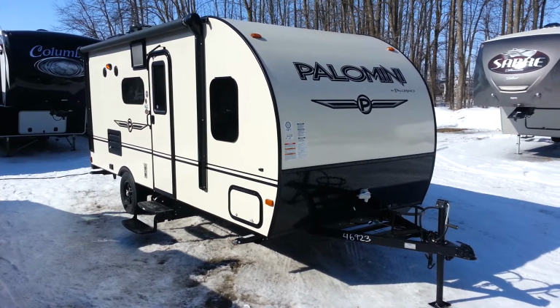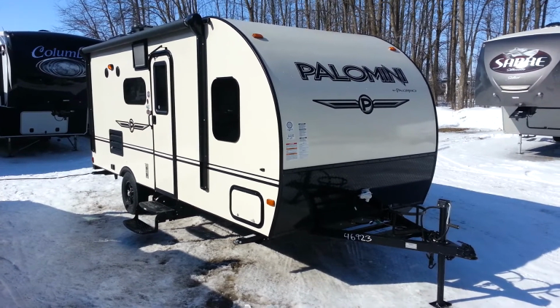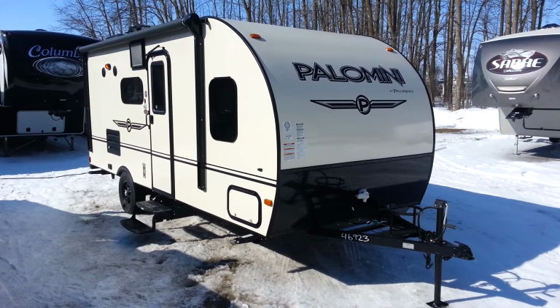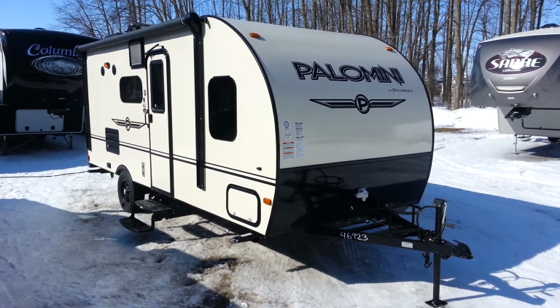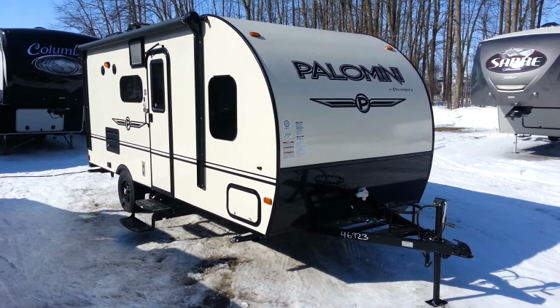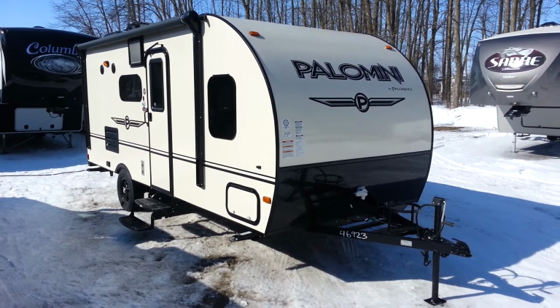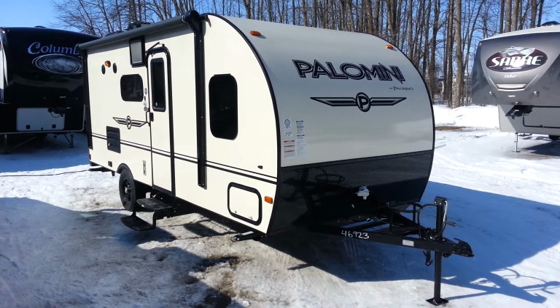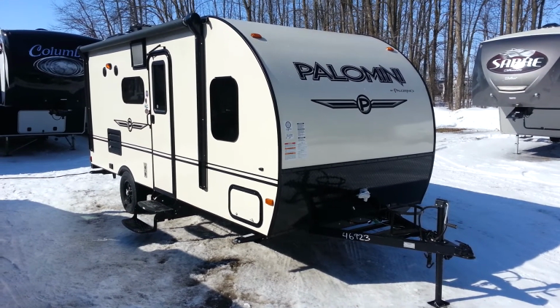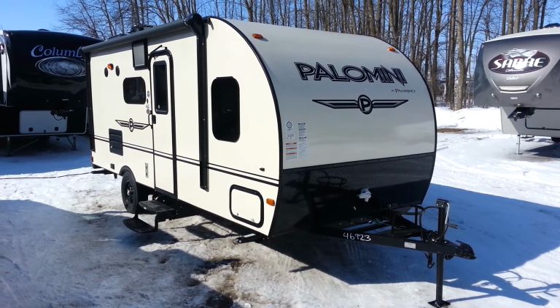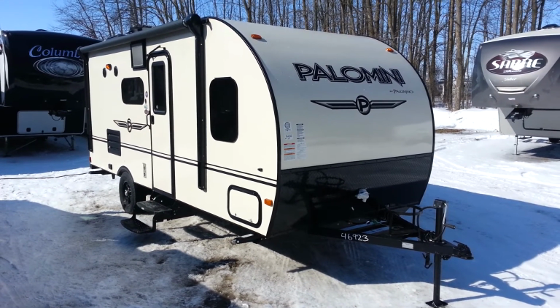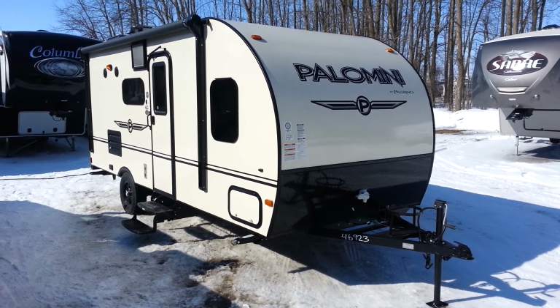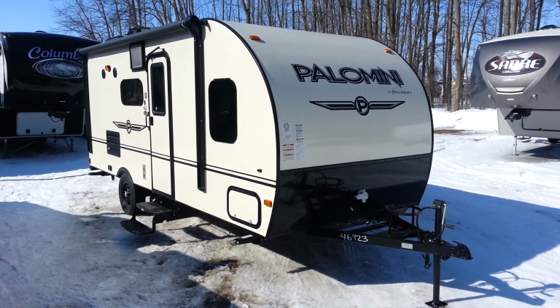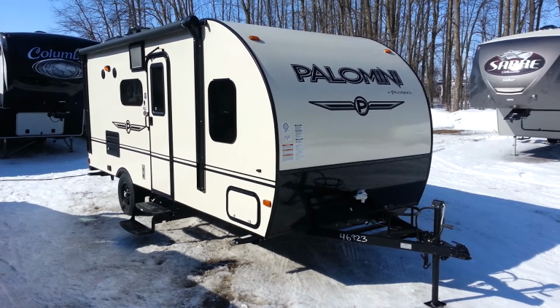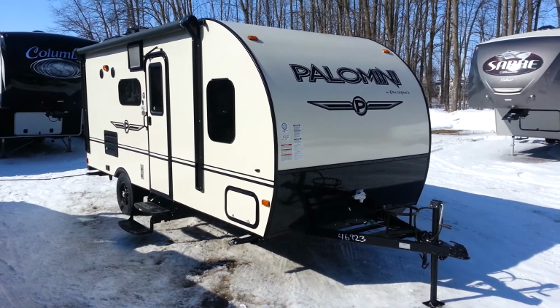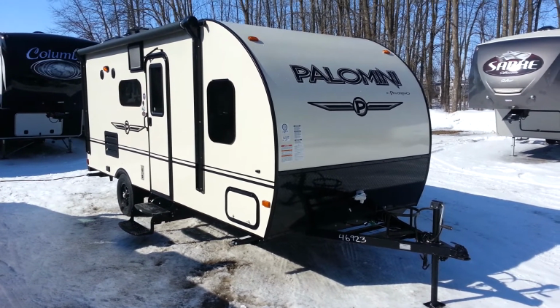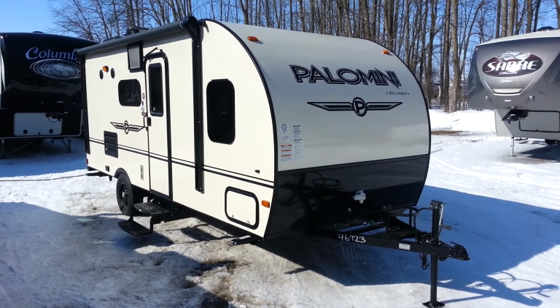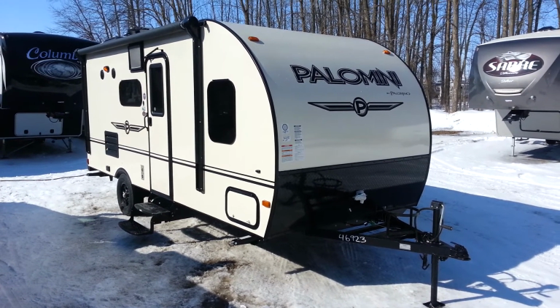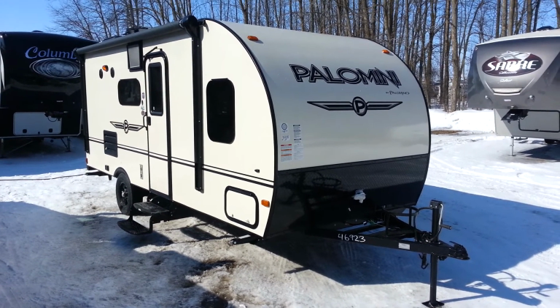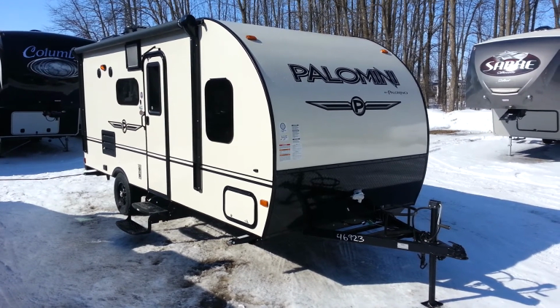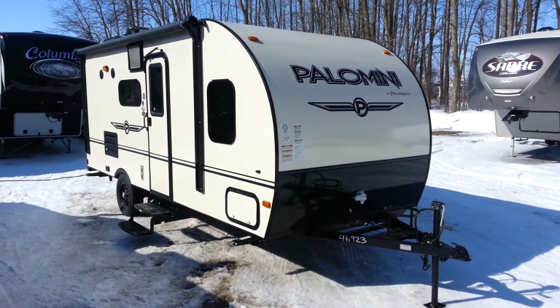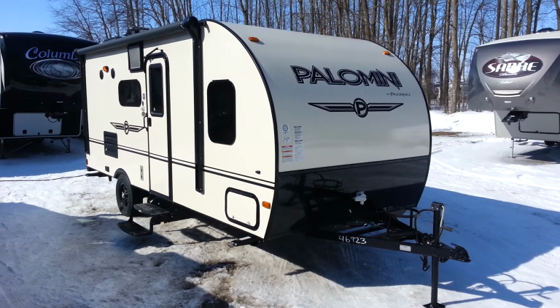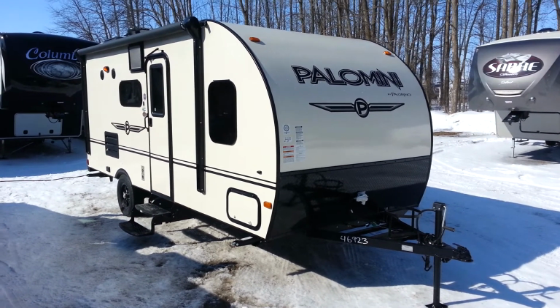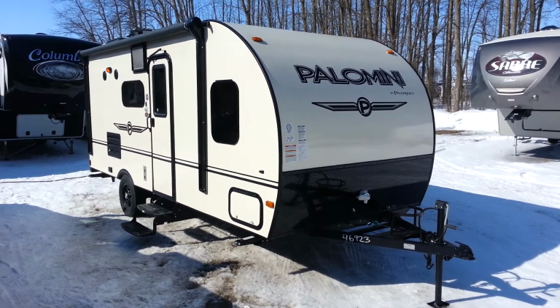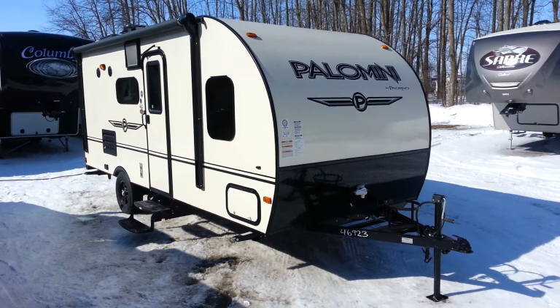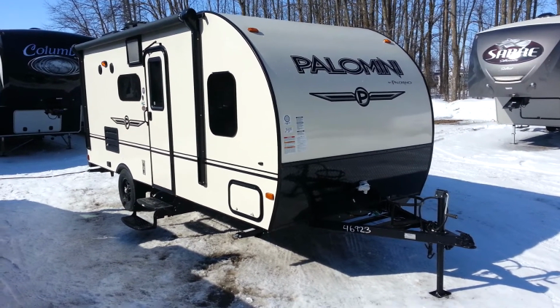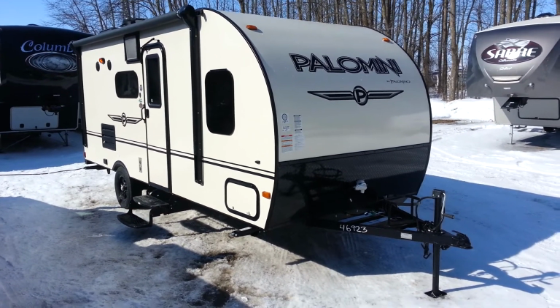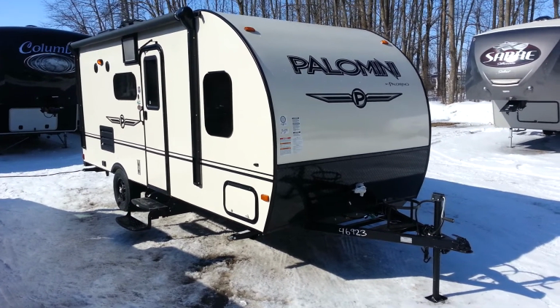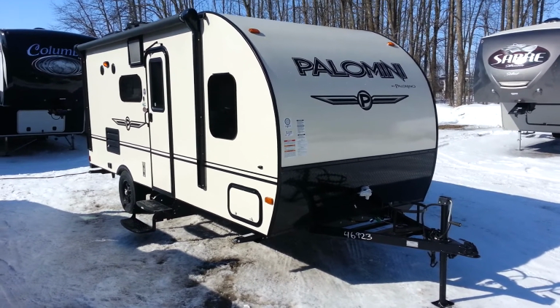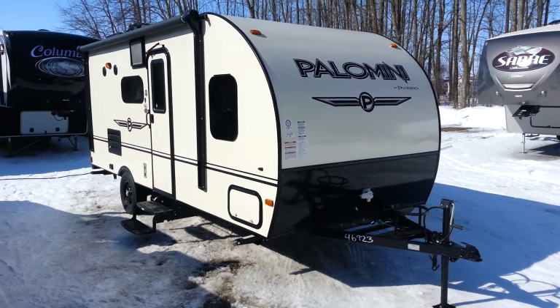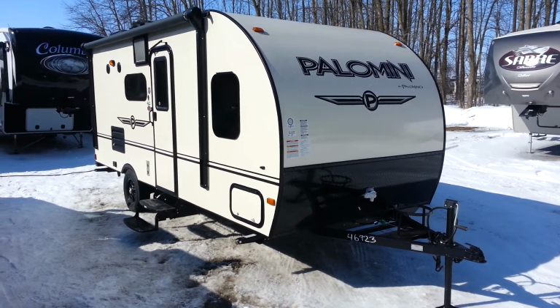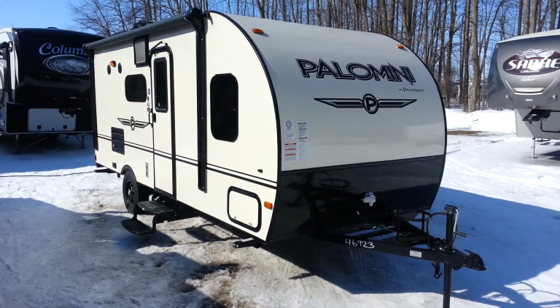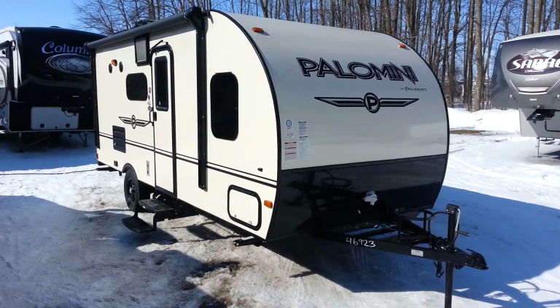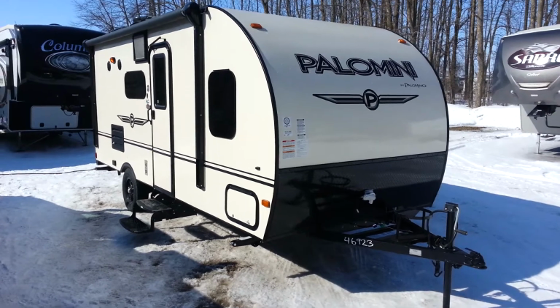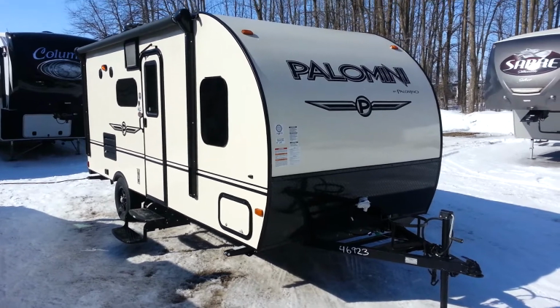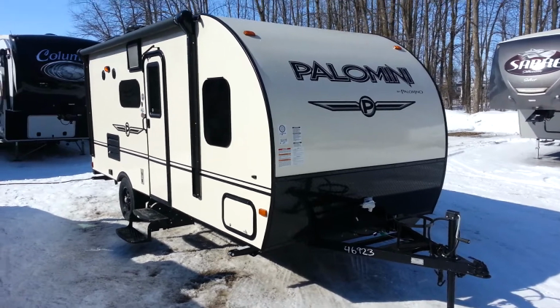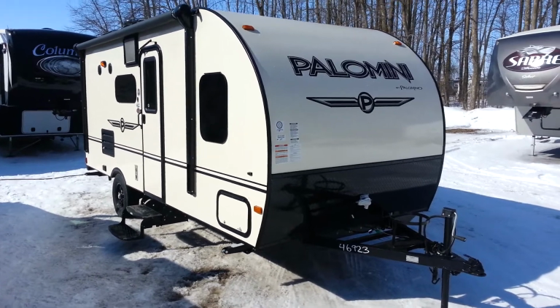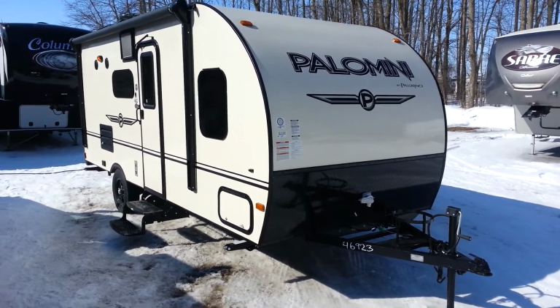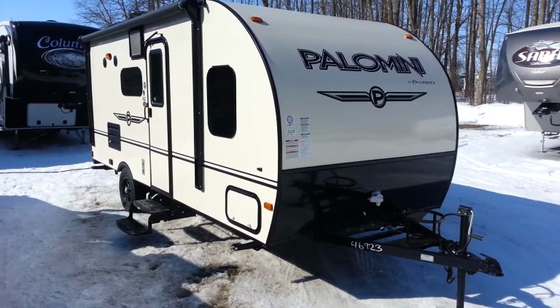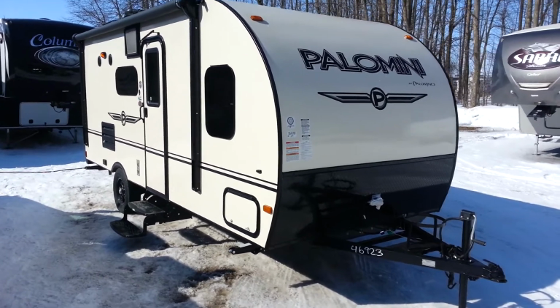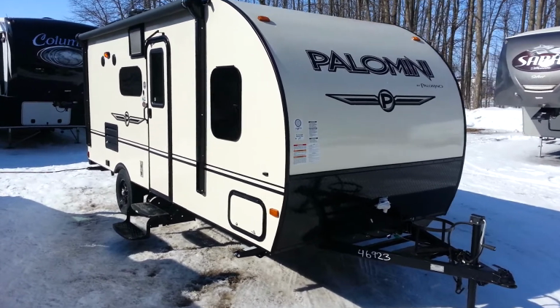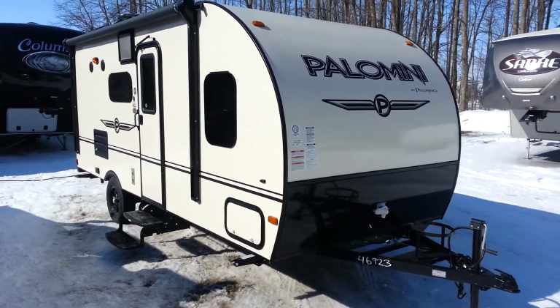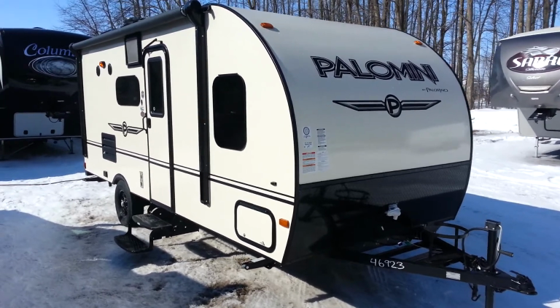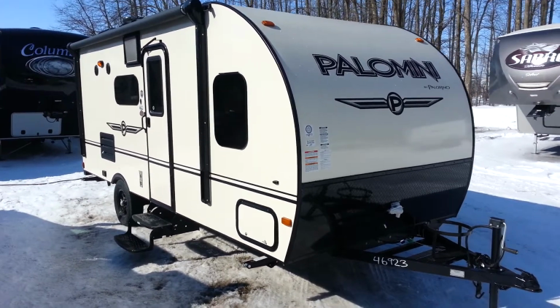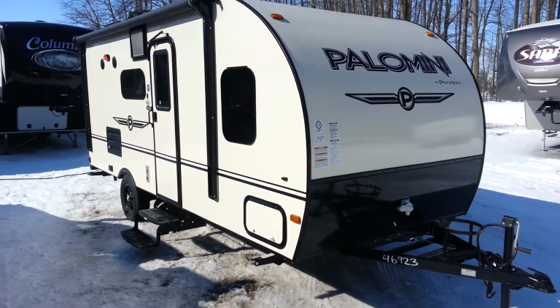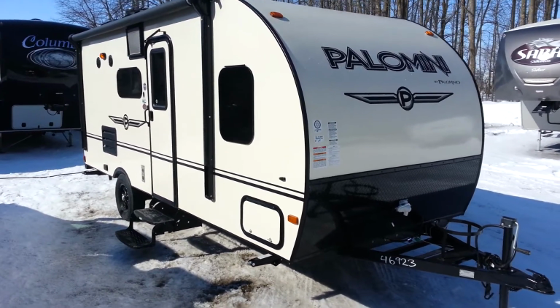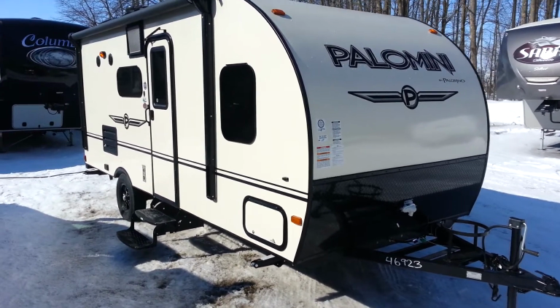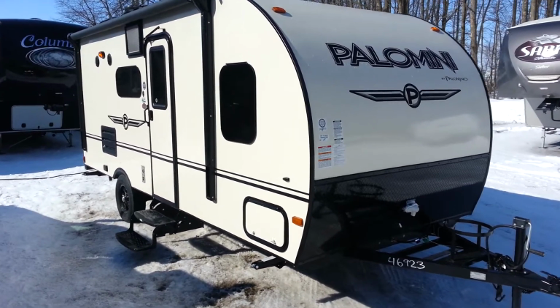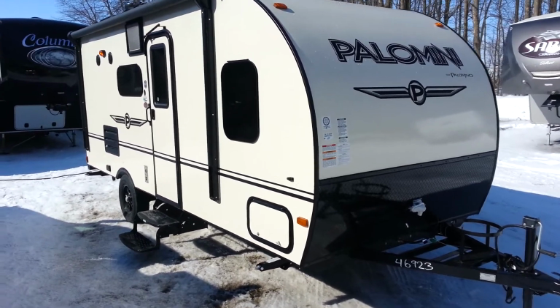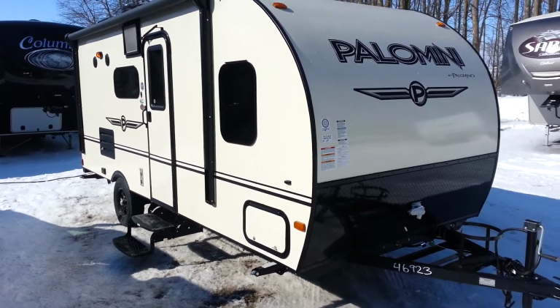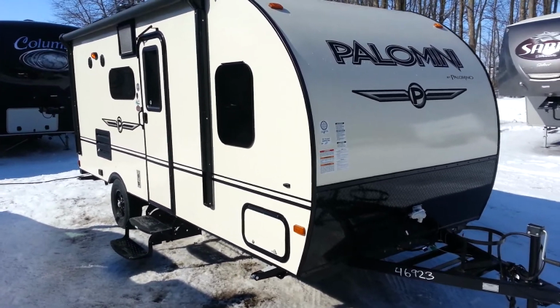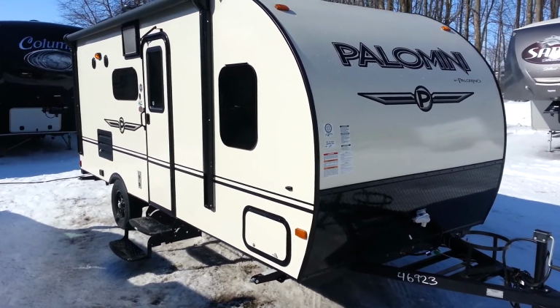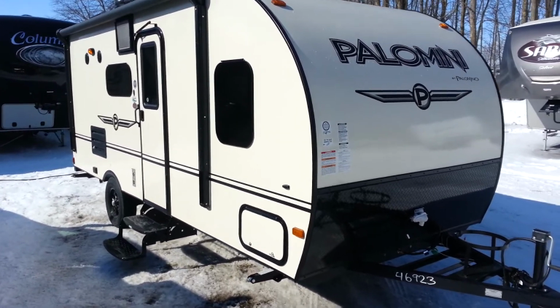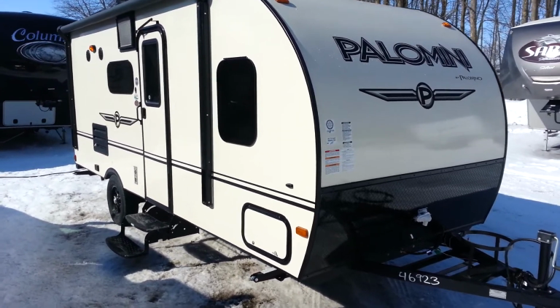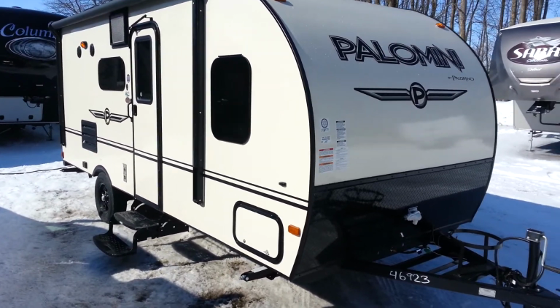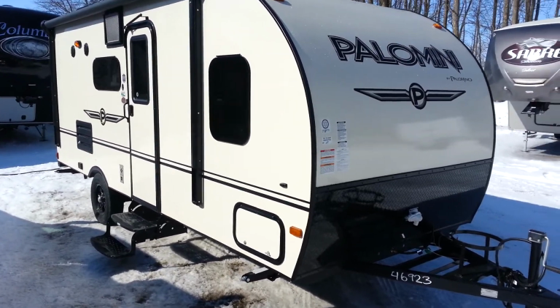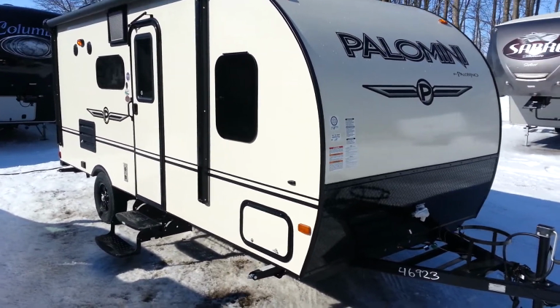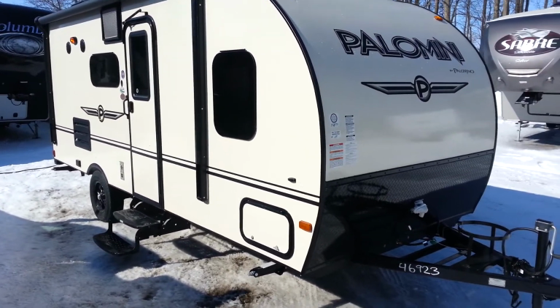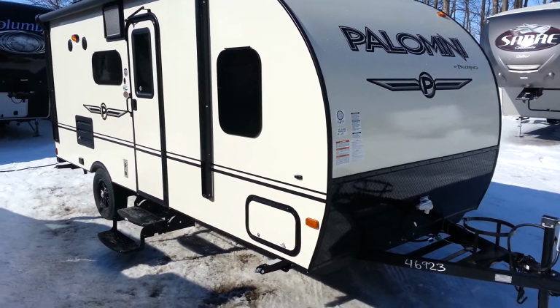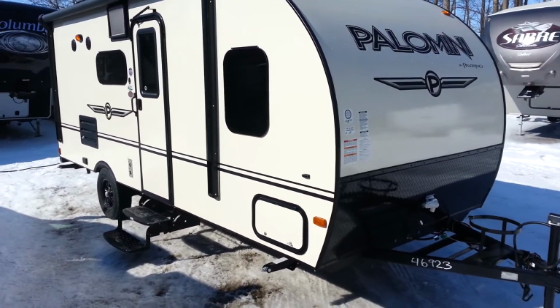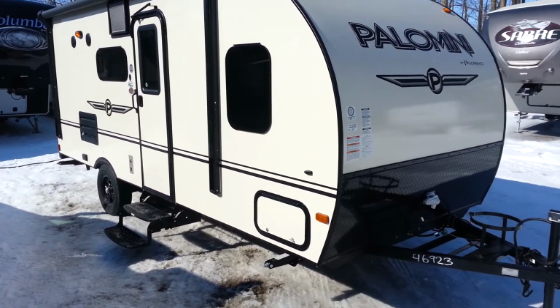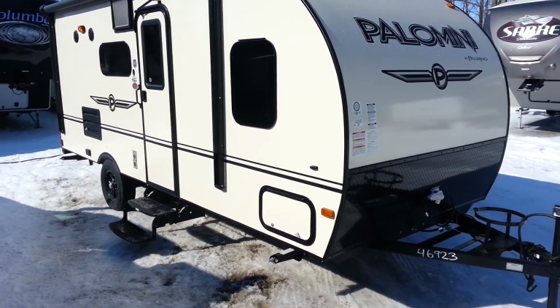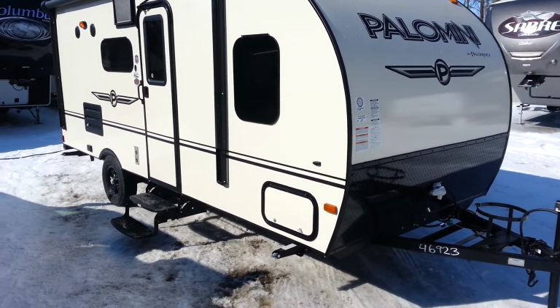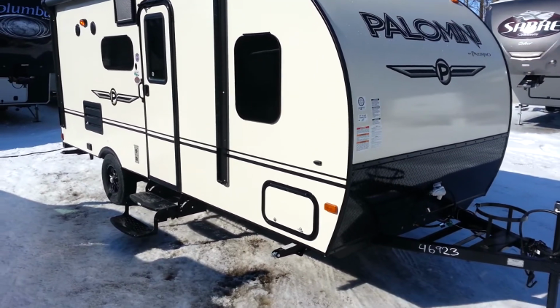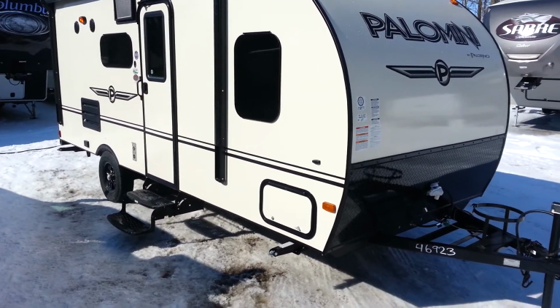It's got a front queen bed and rear bunks. You'll see it's a fiberglass finish trailer, and it is aluminum framed.